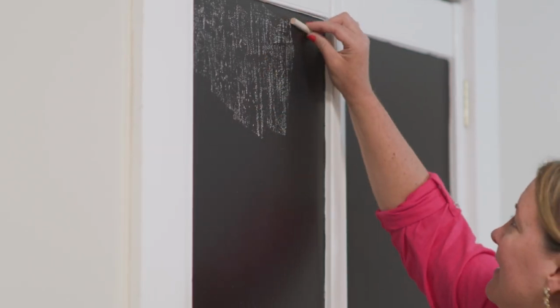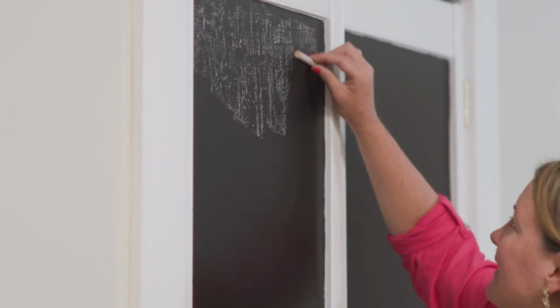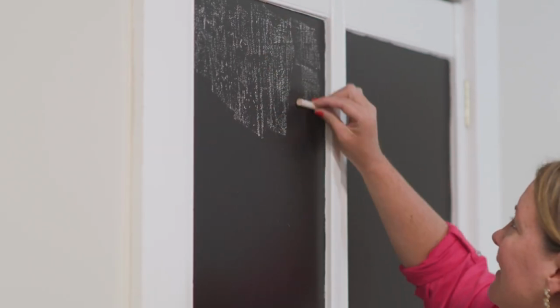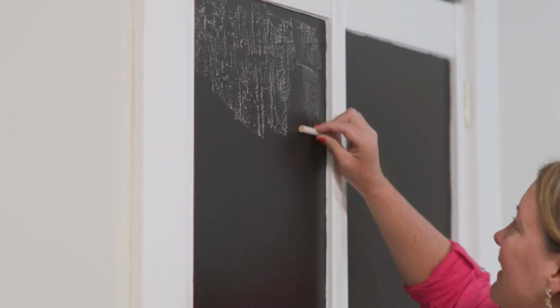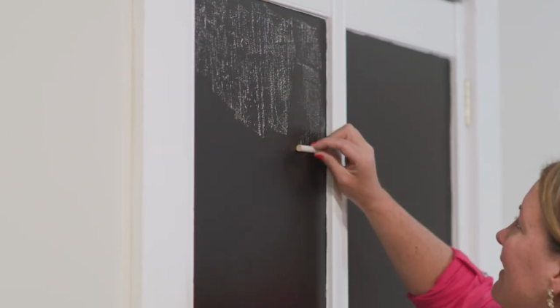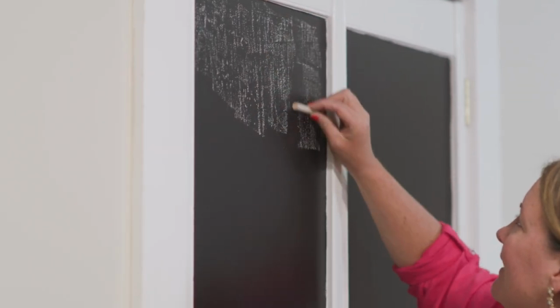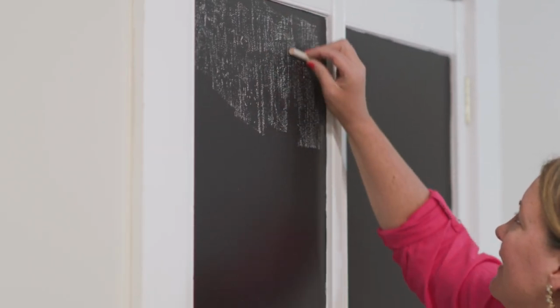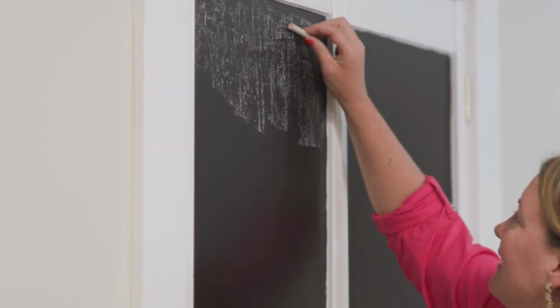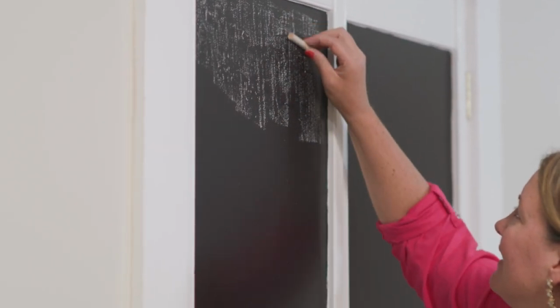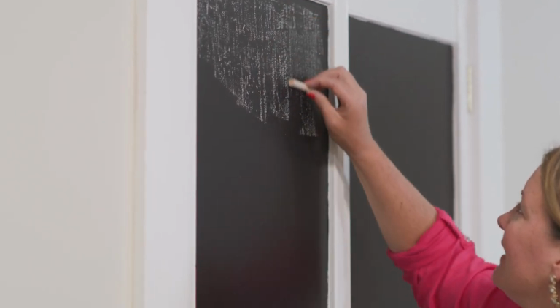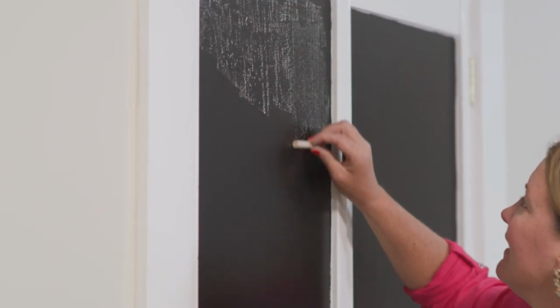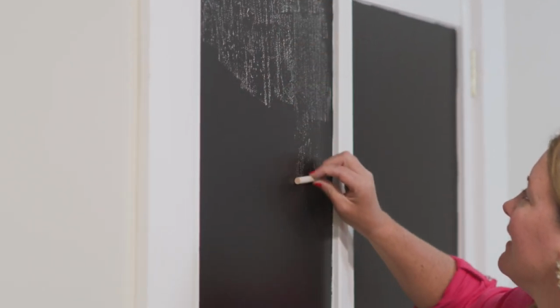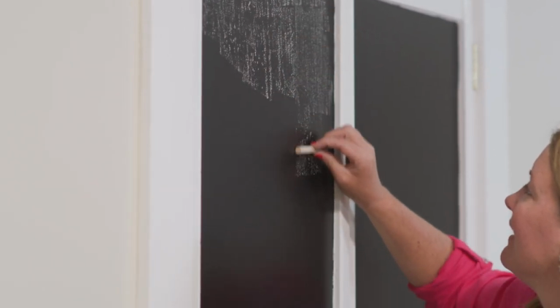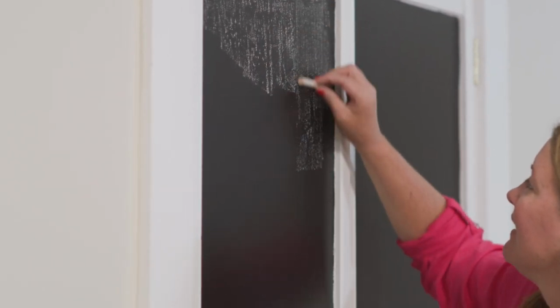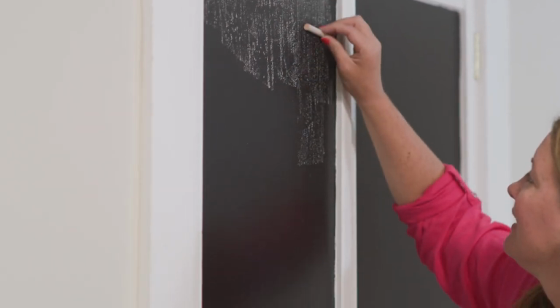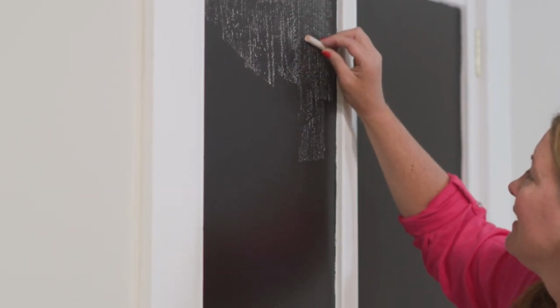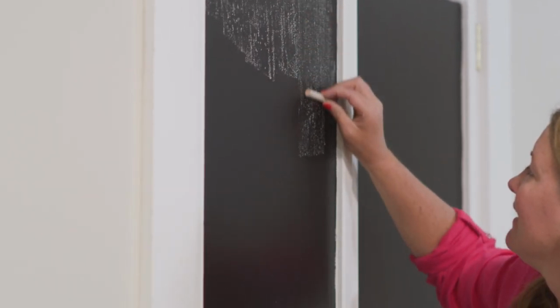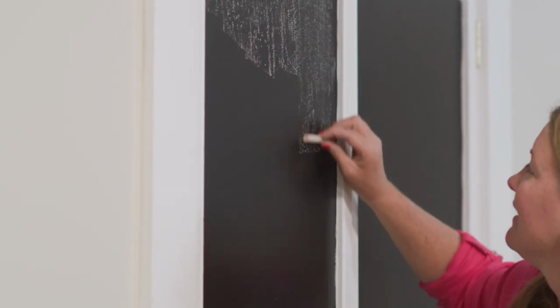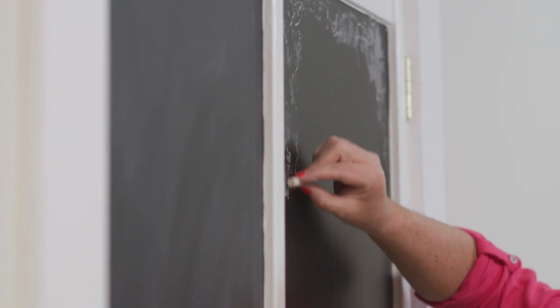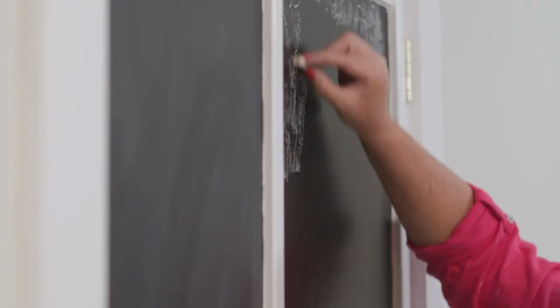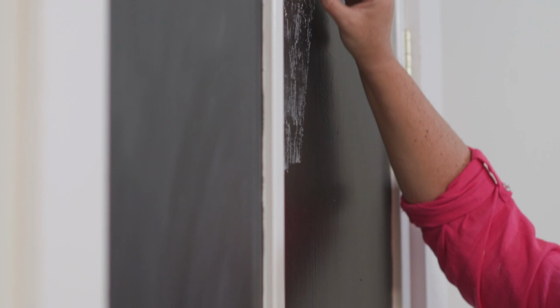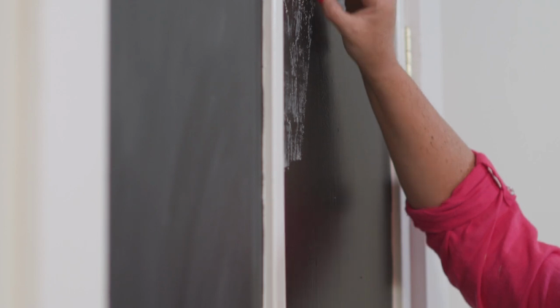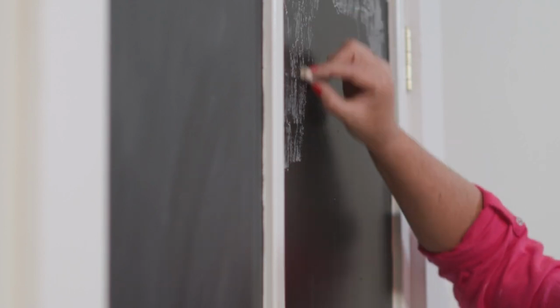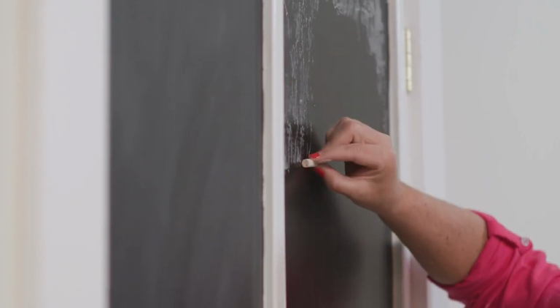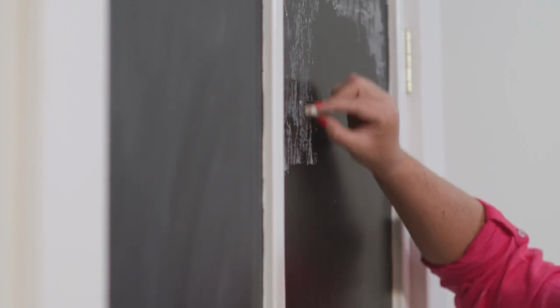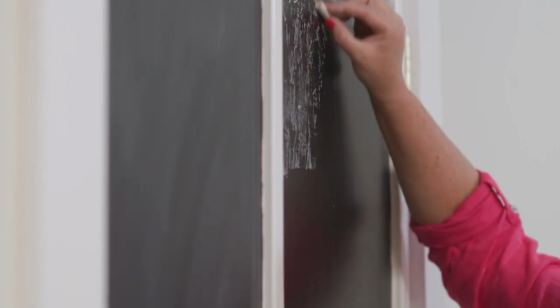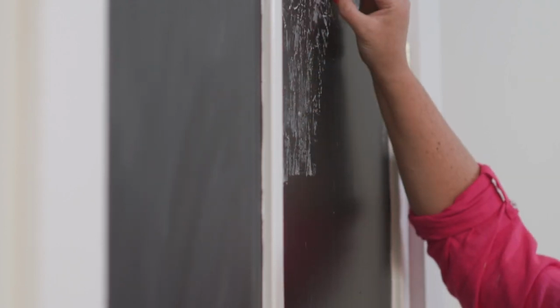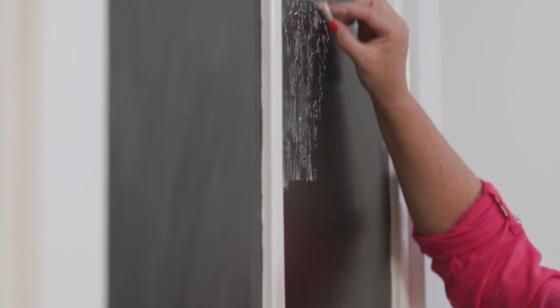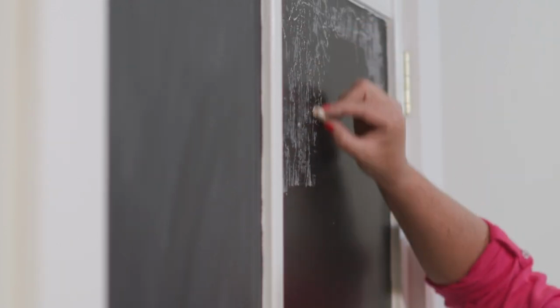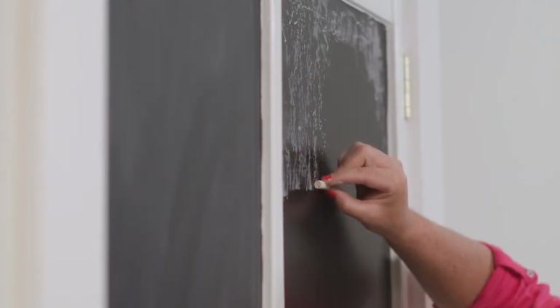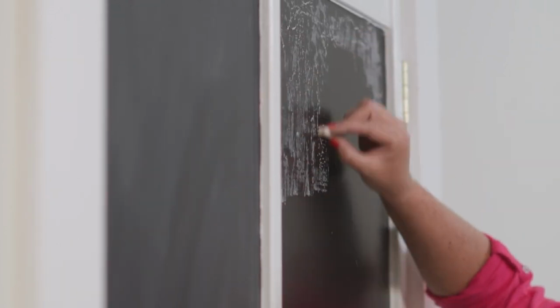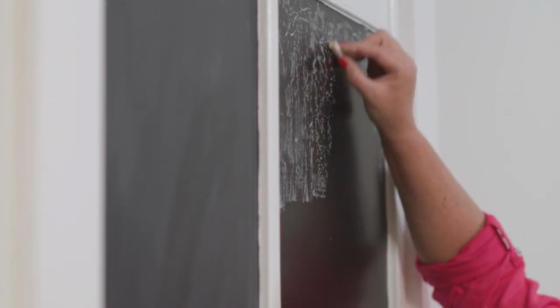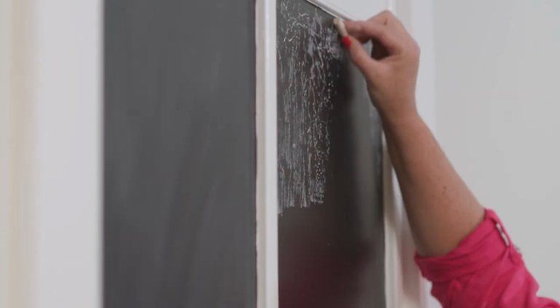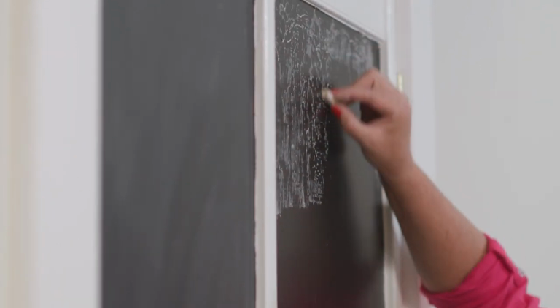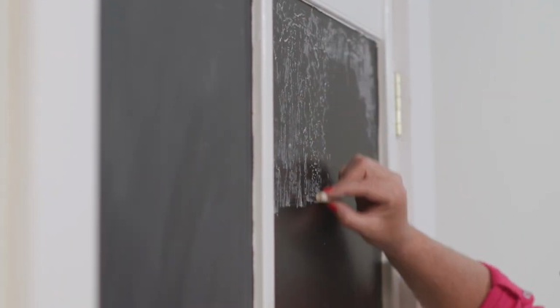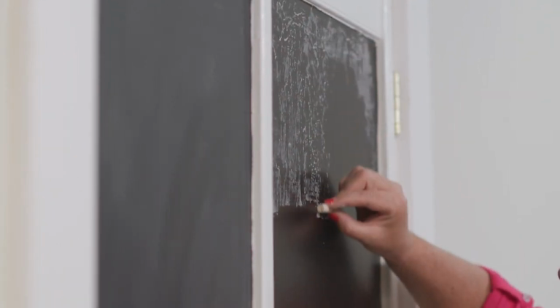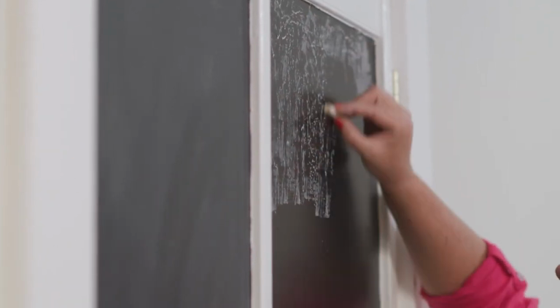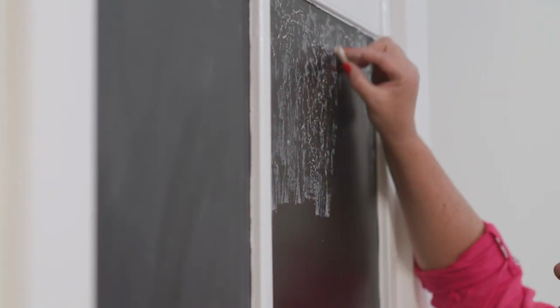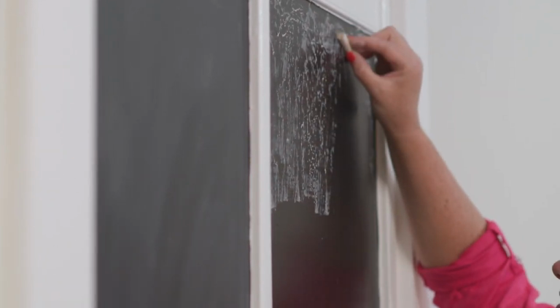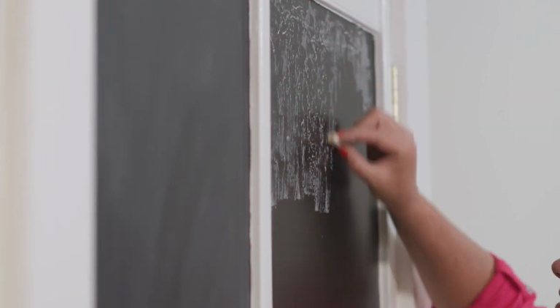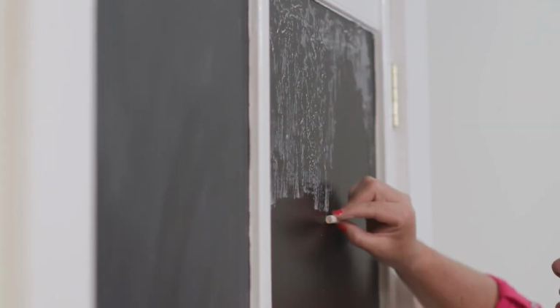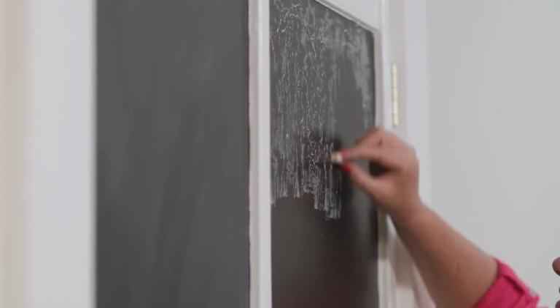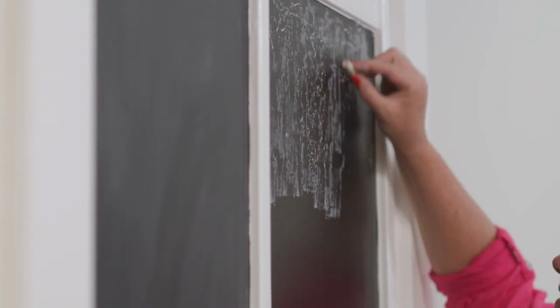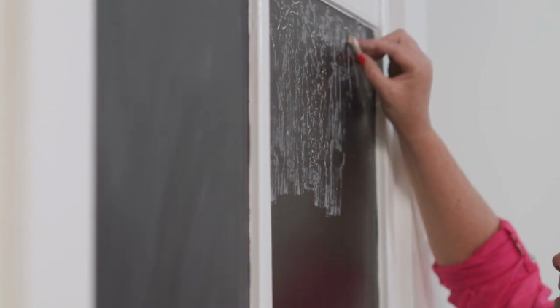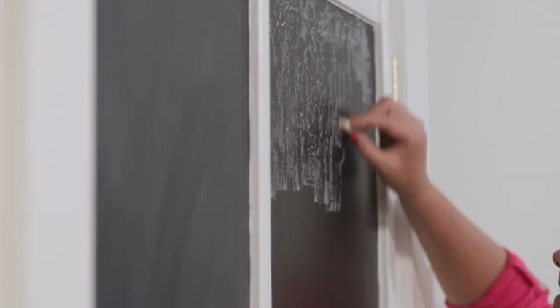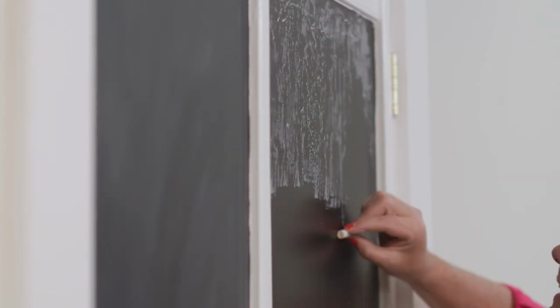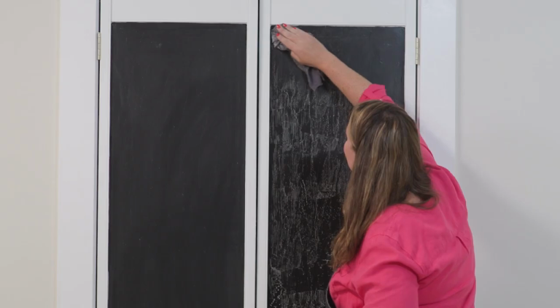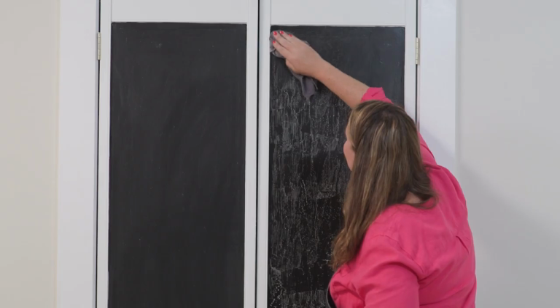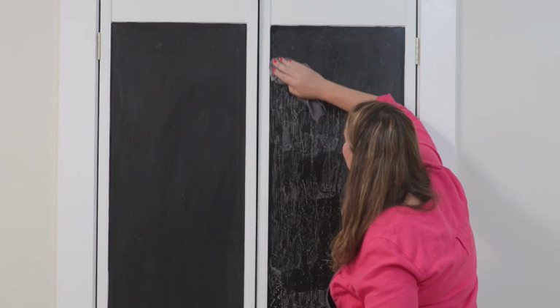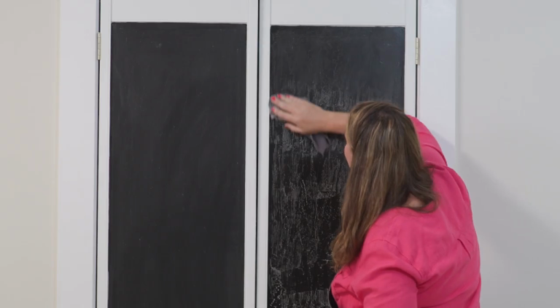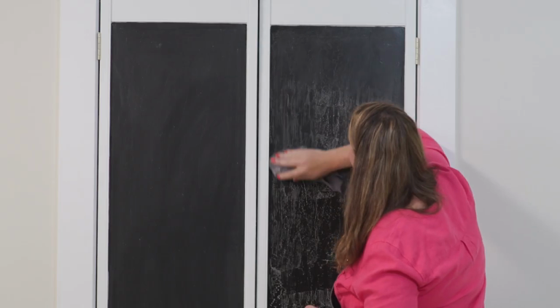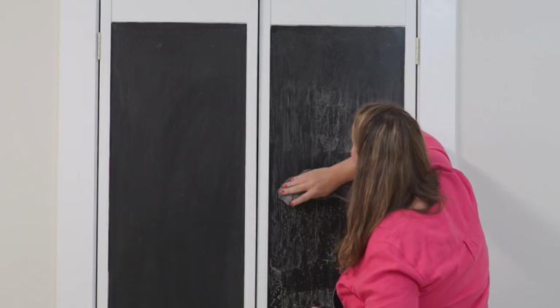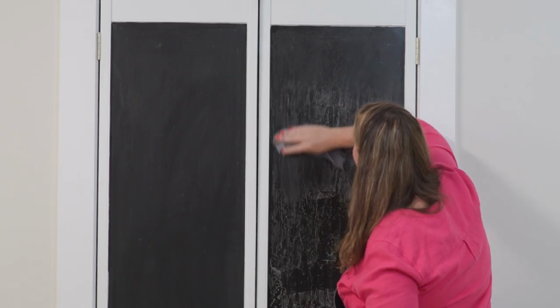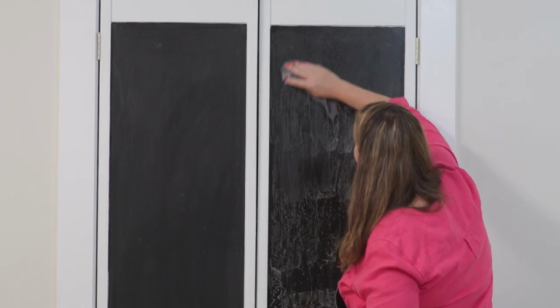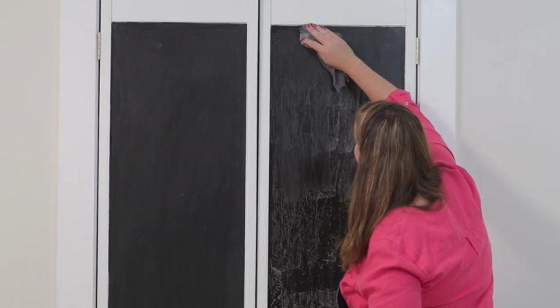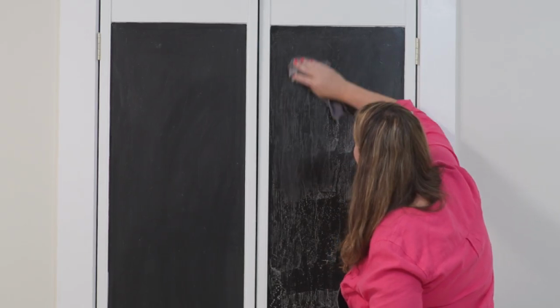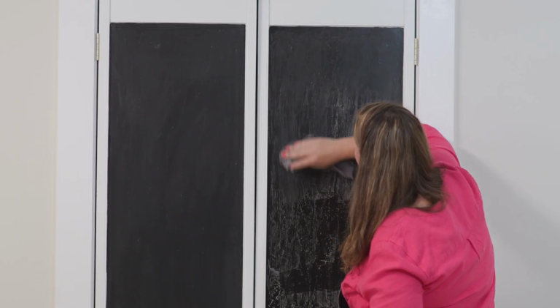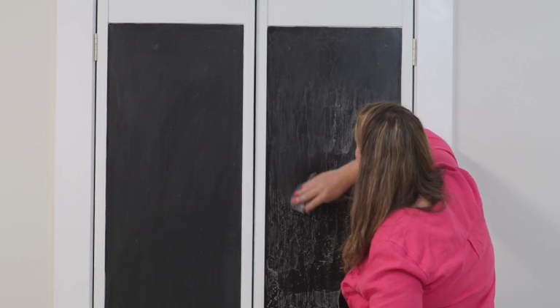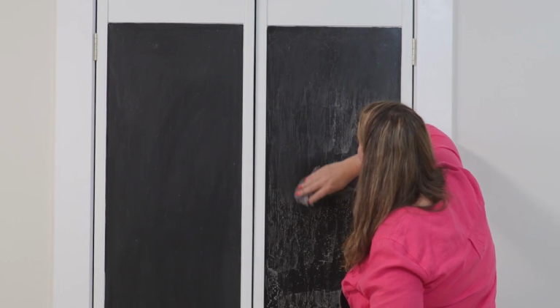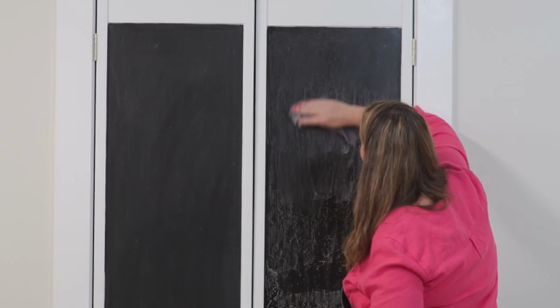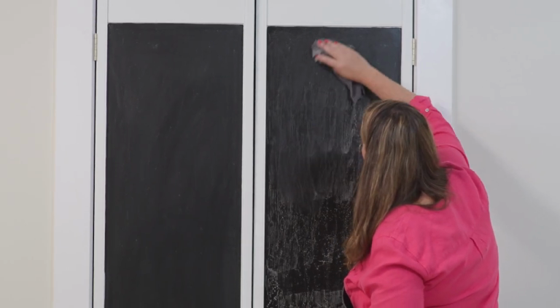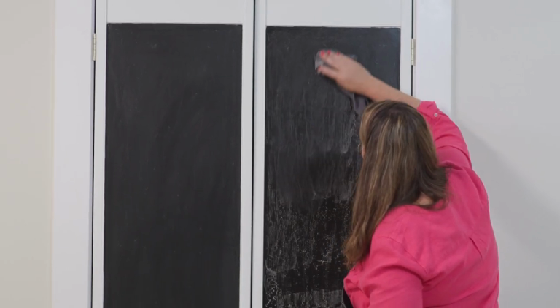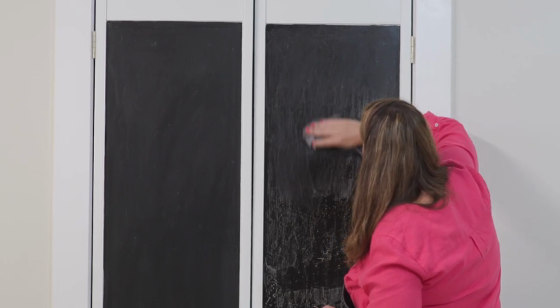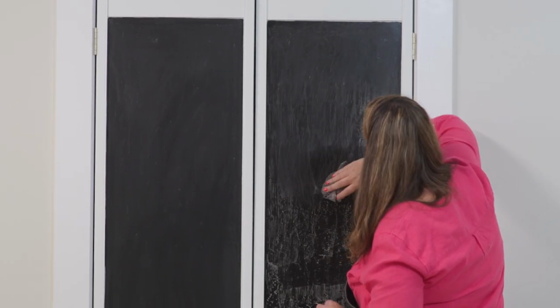To properly treat this chalkboard paint, you're going to want to take chalk and rub it all over and then erase it with a dry towel.